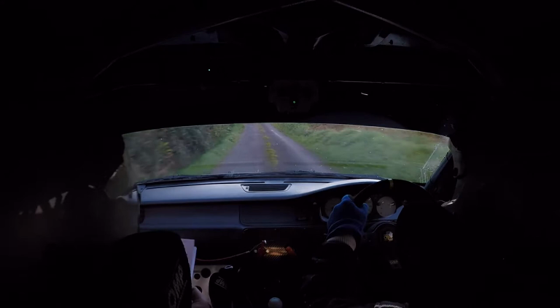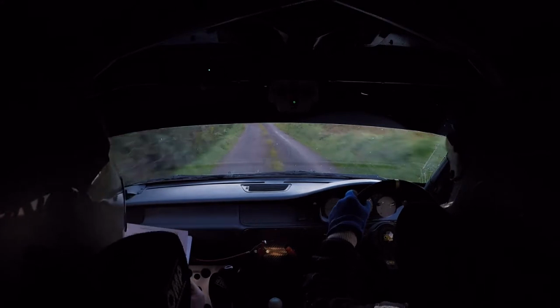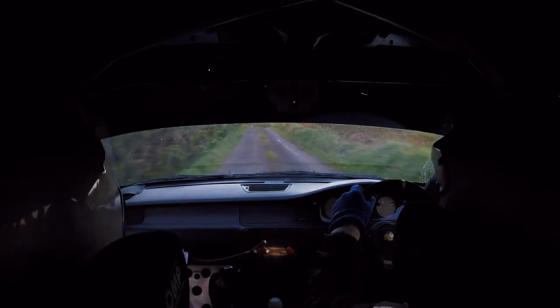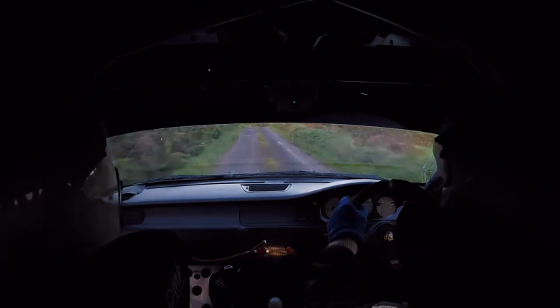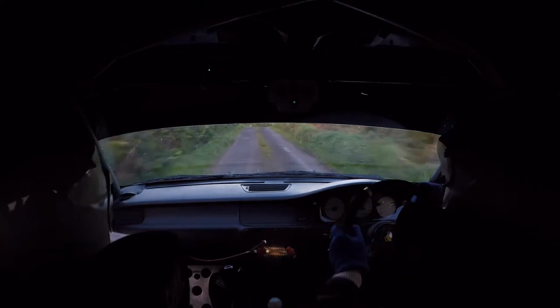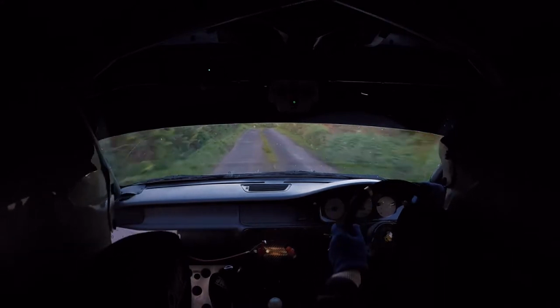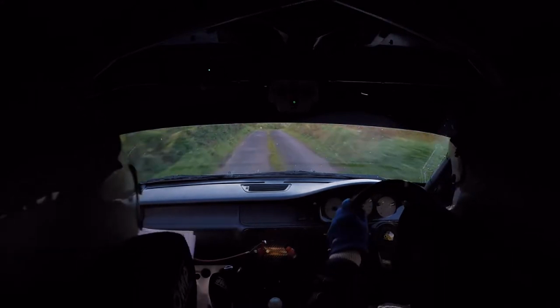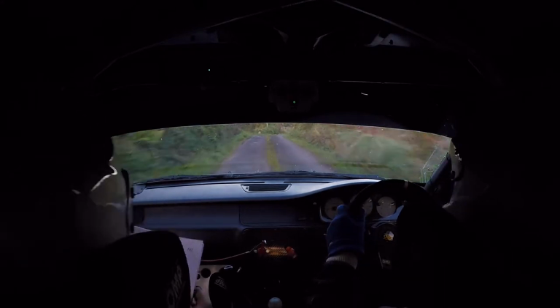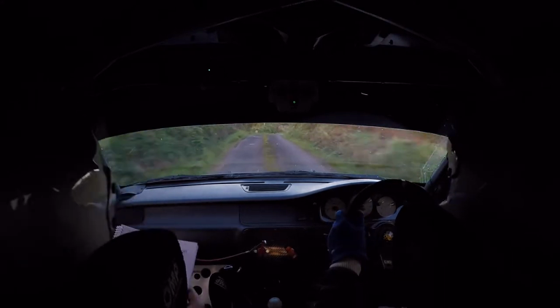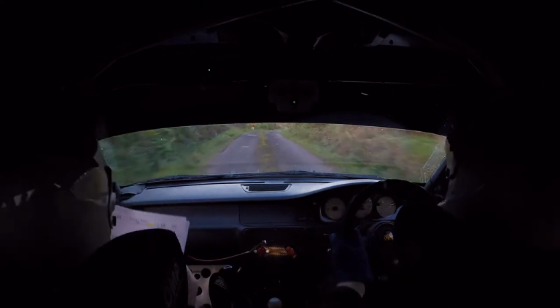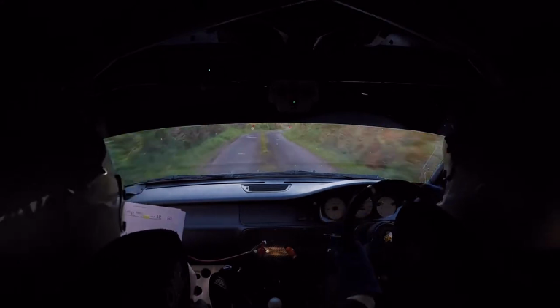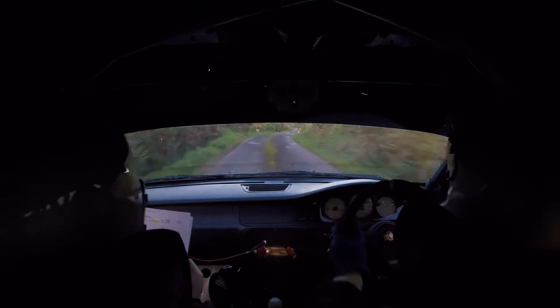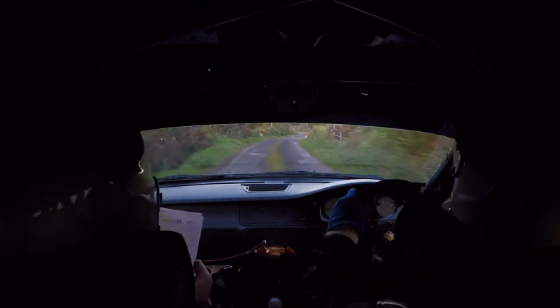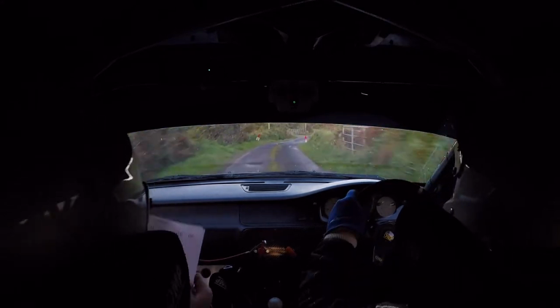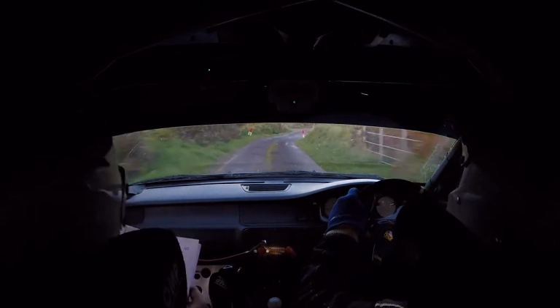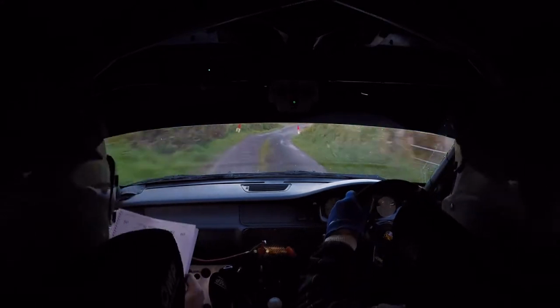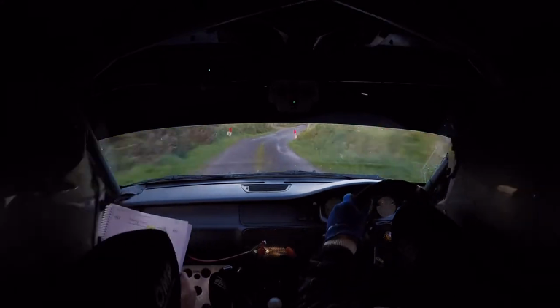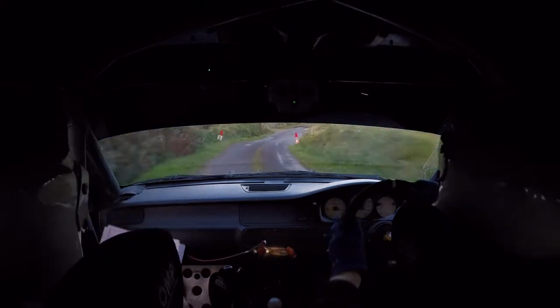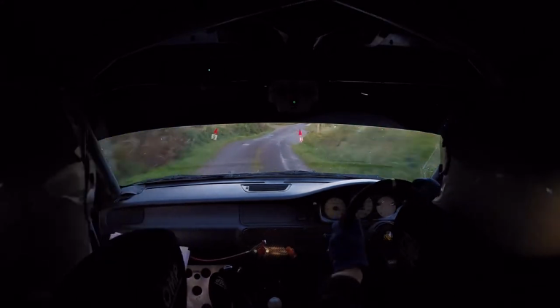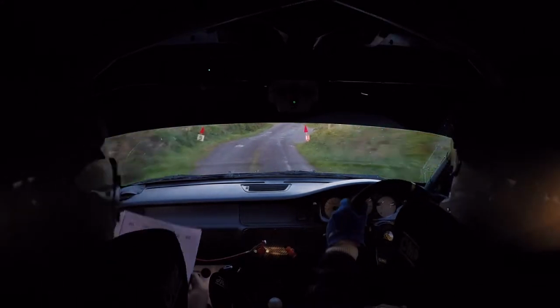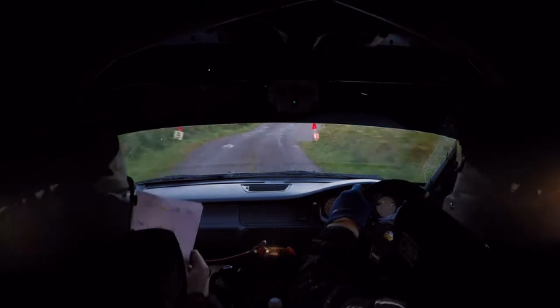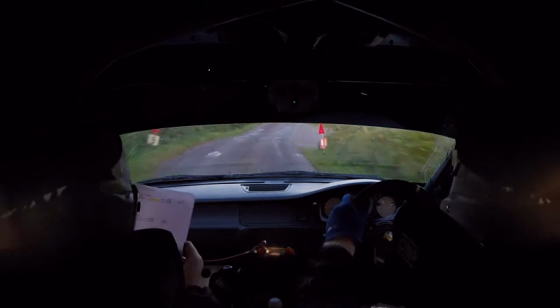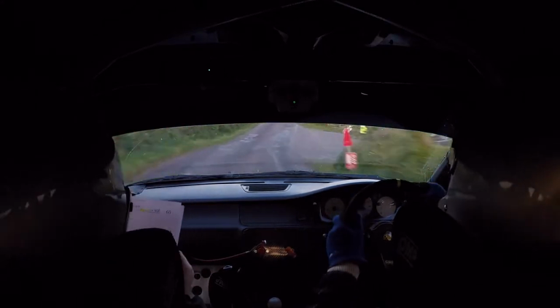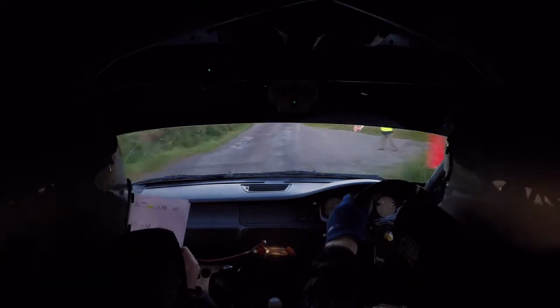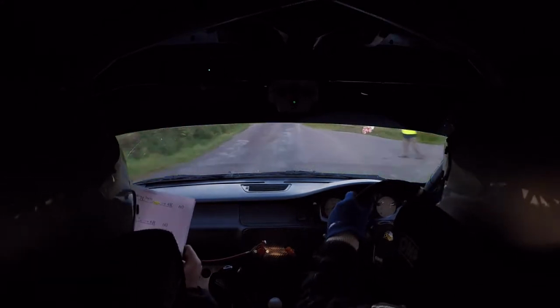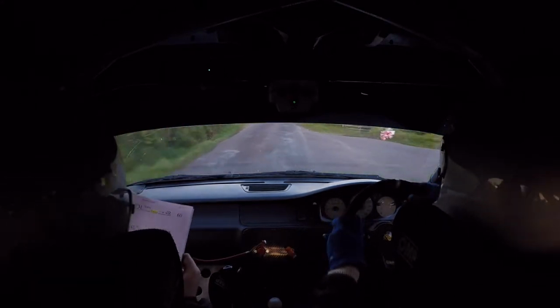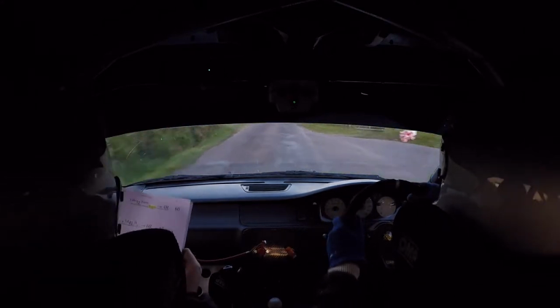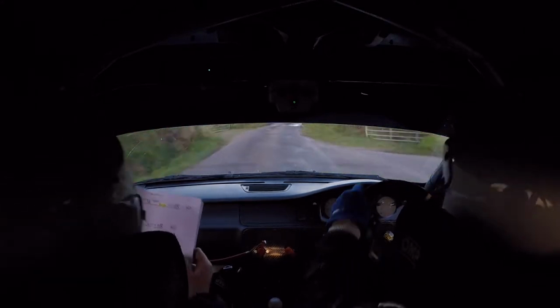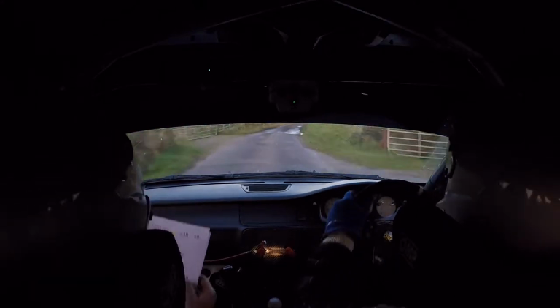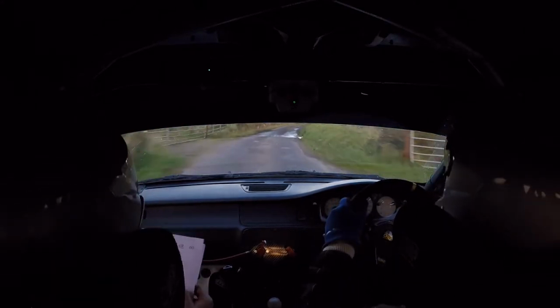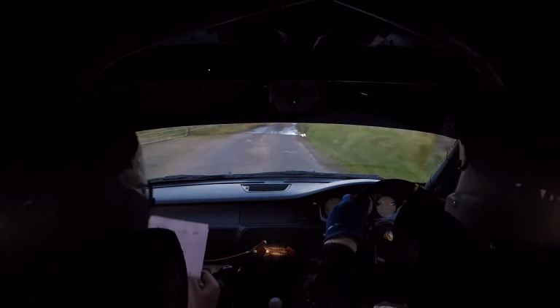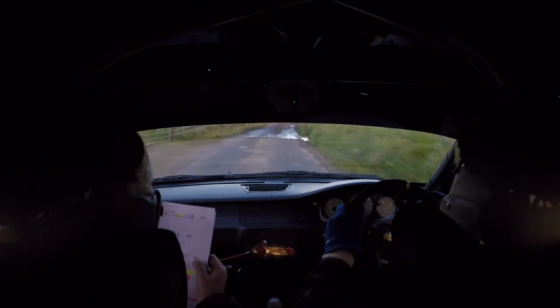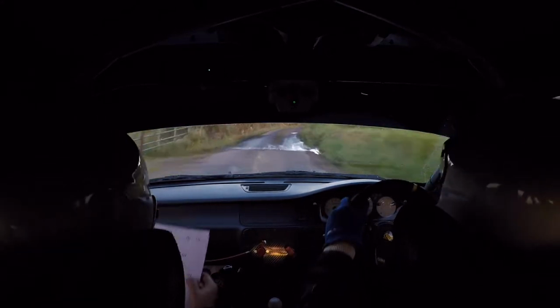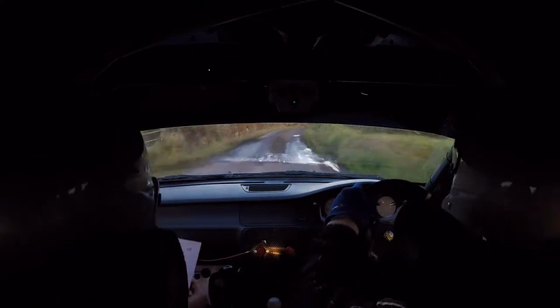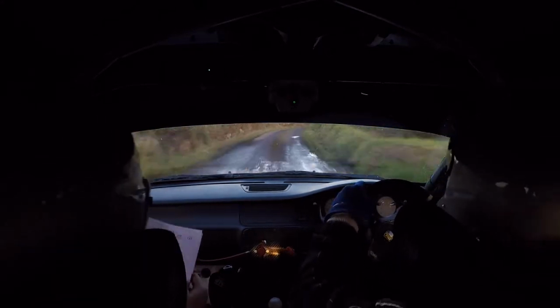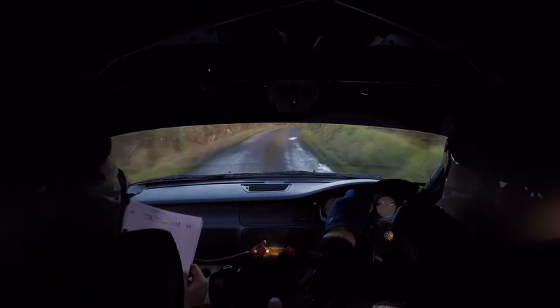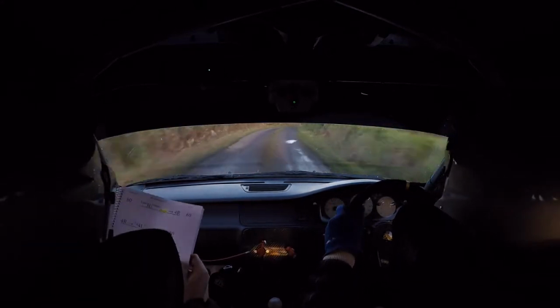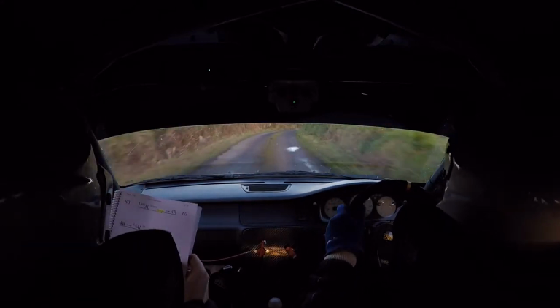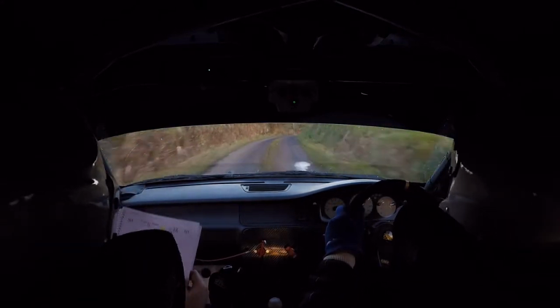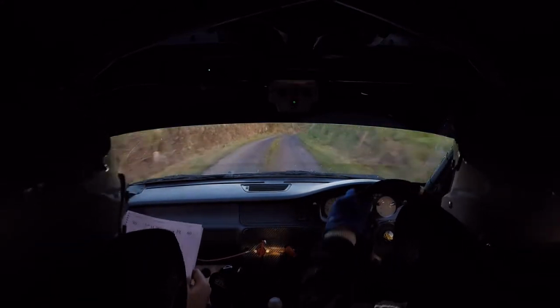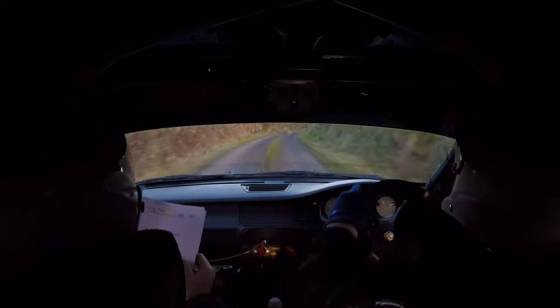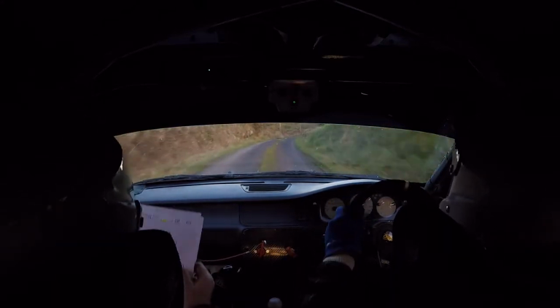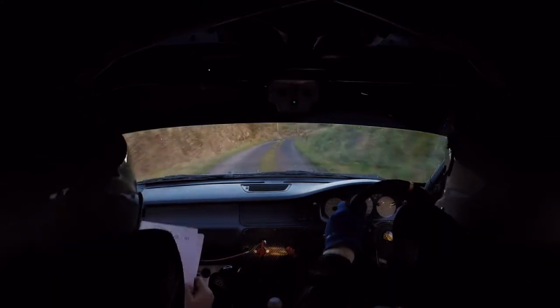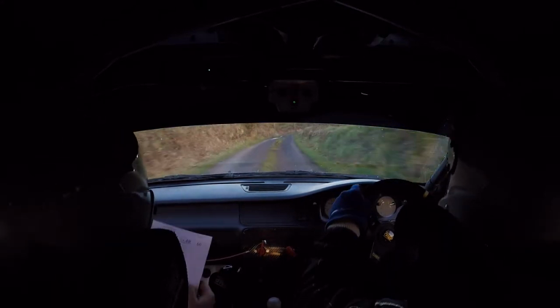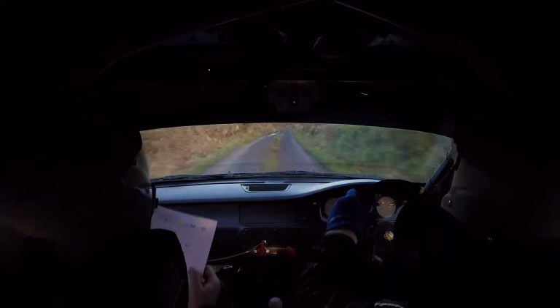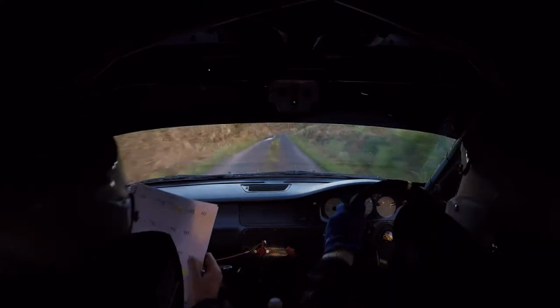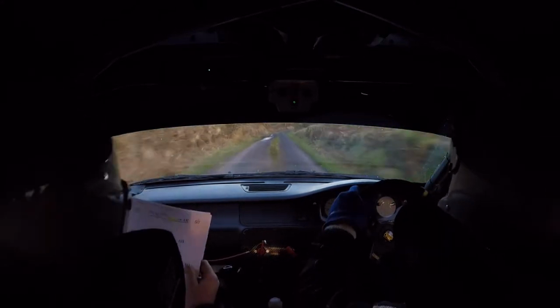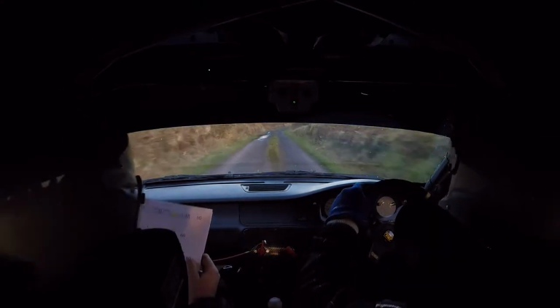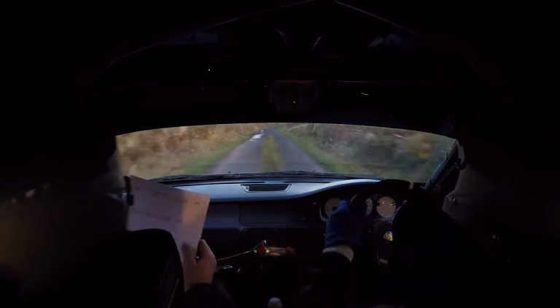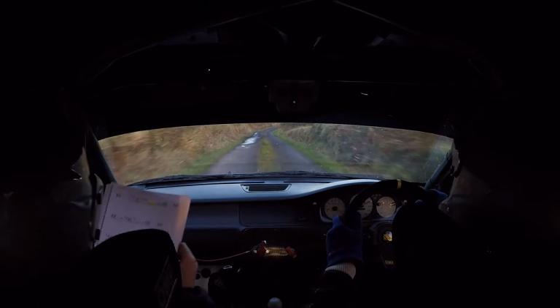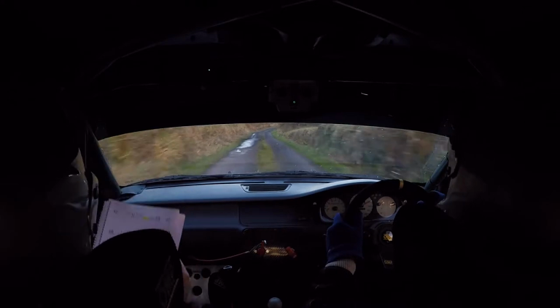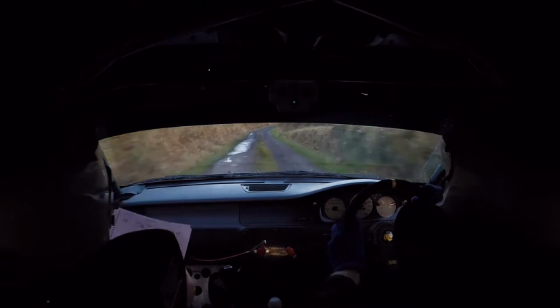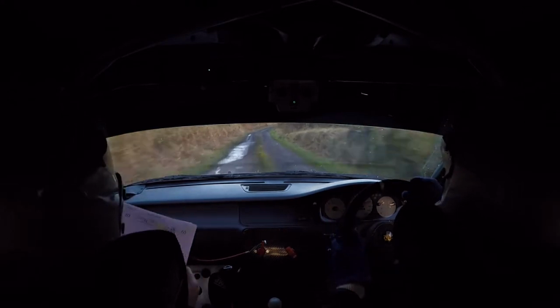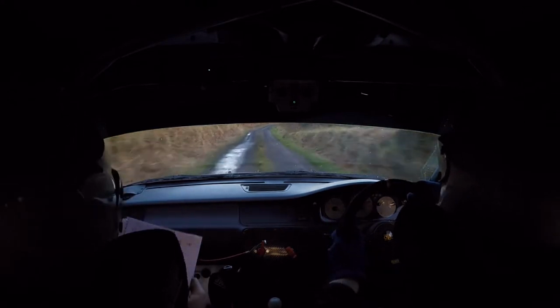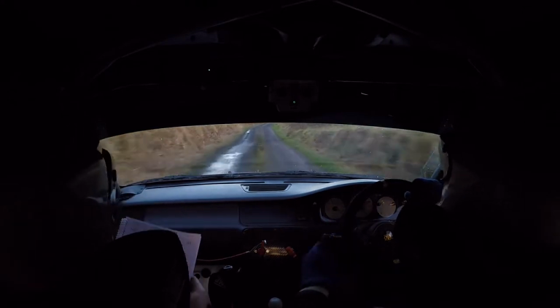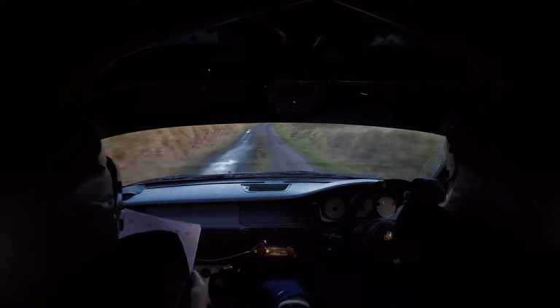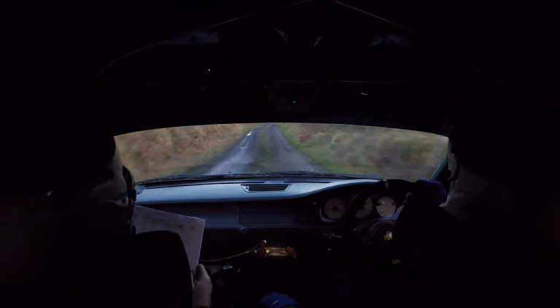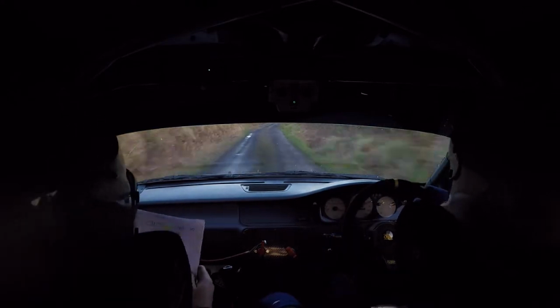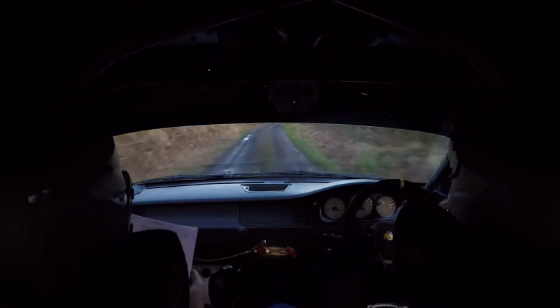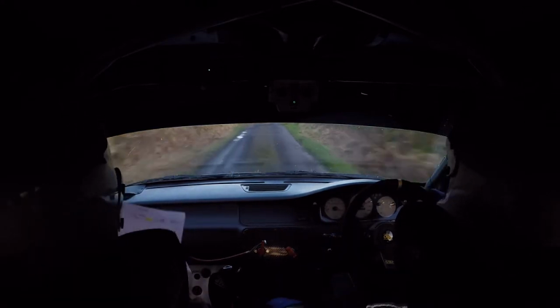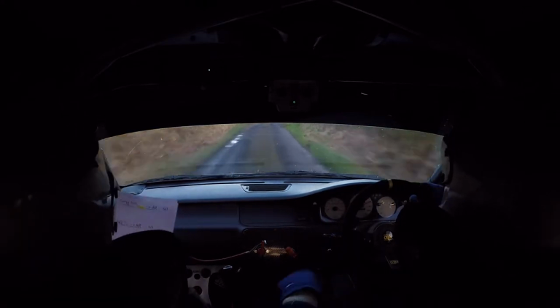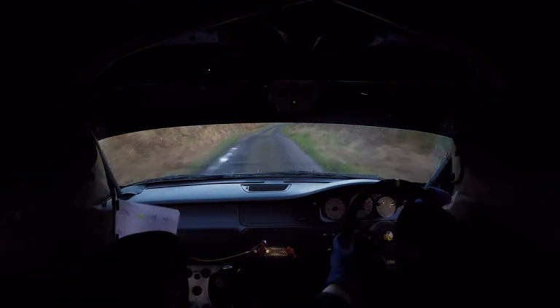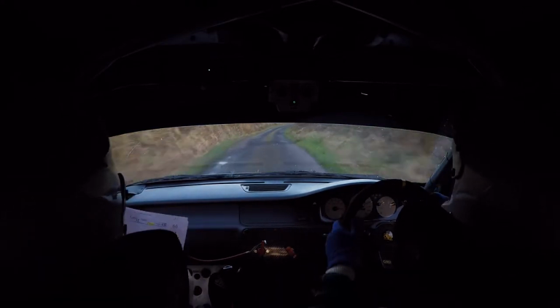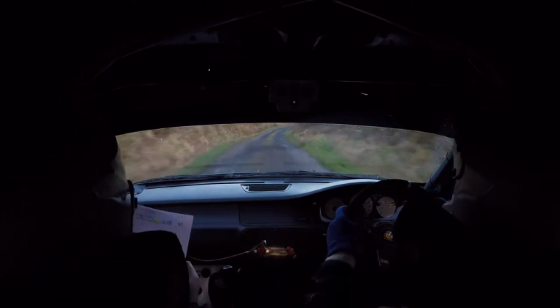80 into a long 5 right. 5 right, slippy — go, go! Into a long 5 right. 150. 150, slippy.